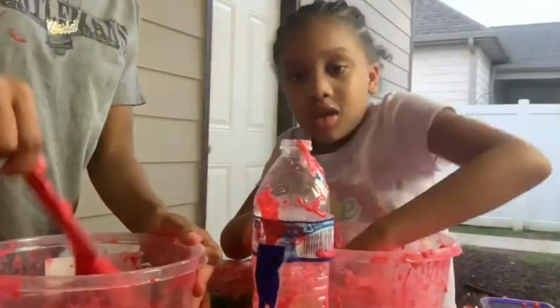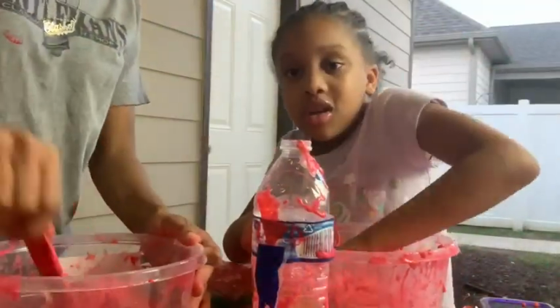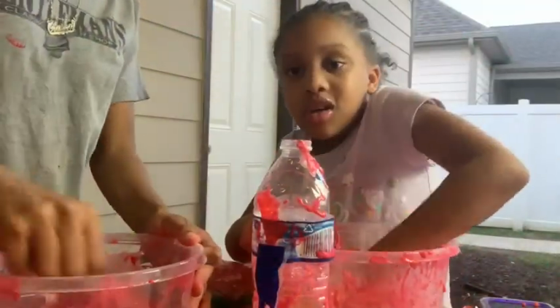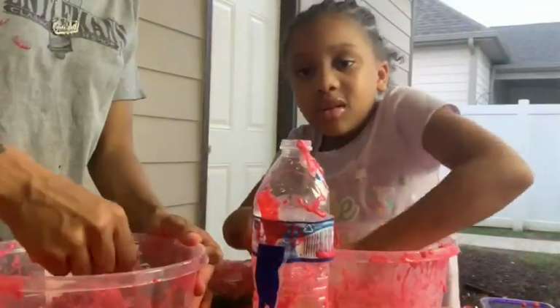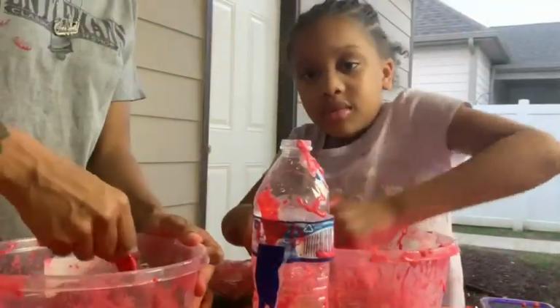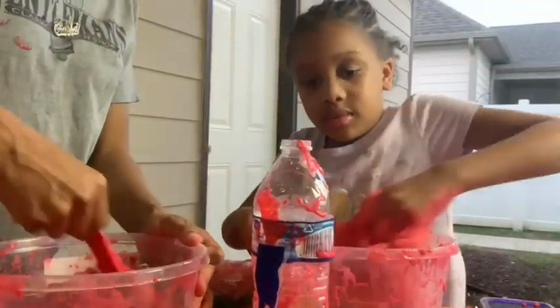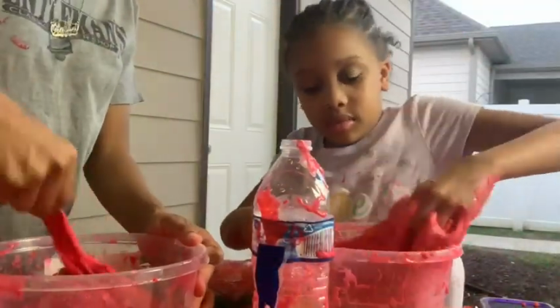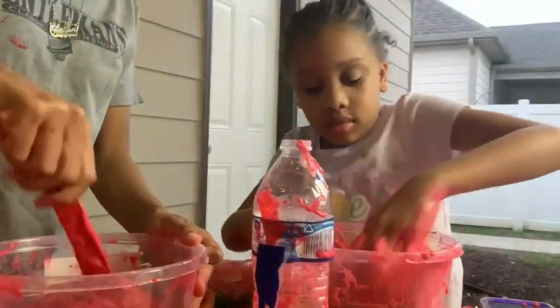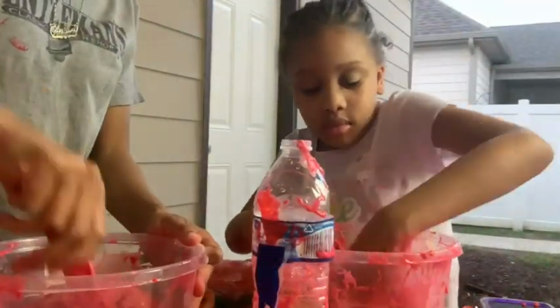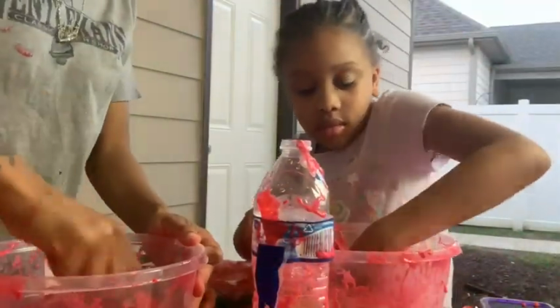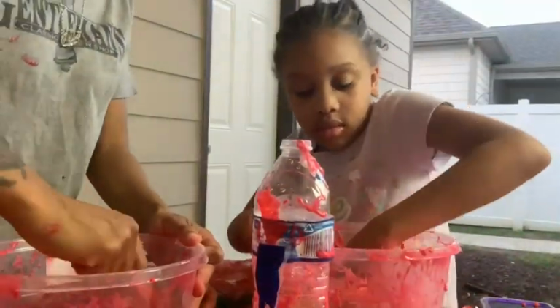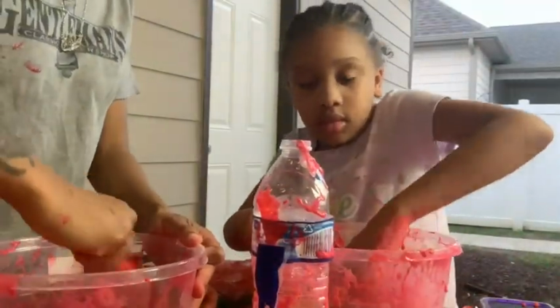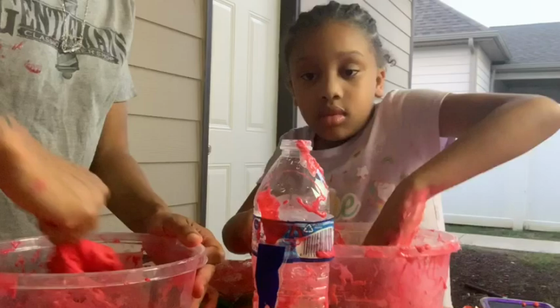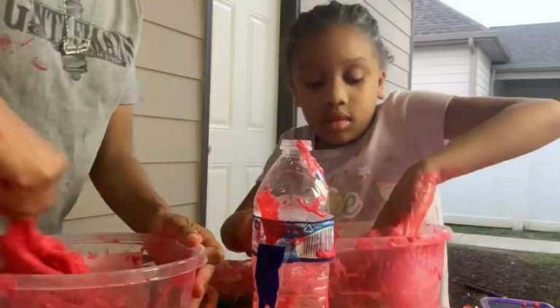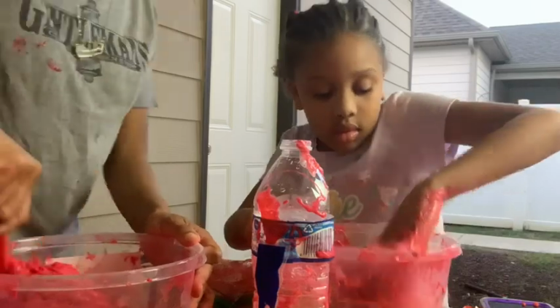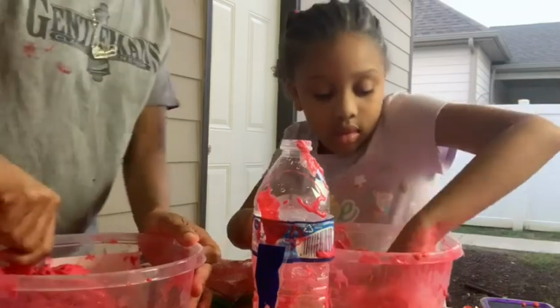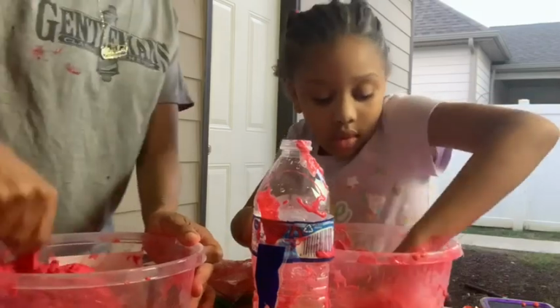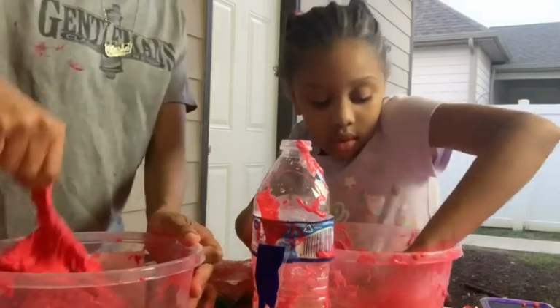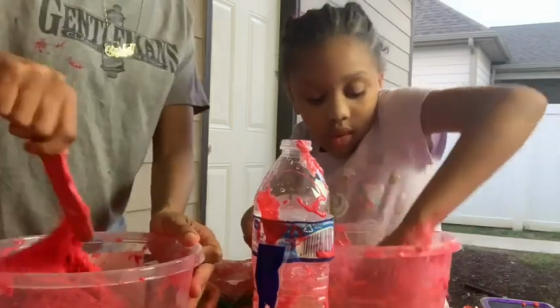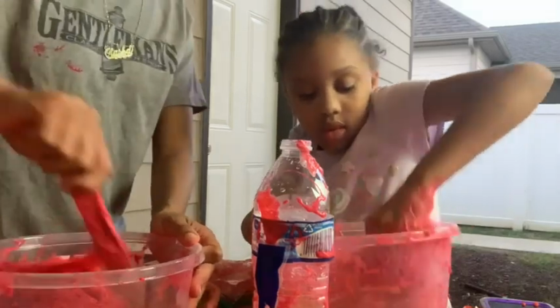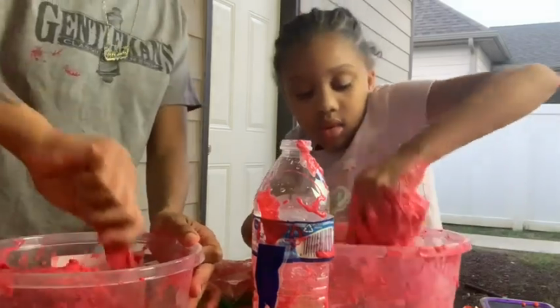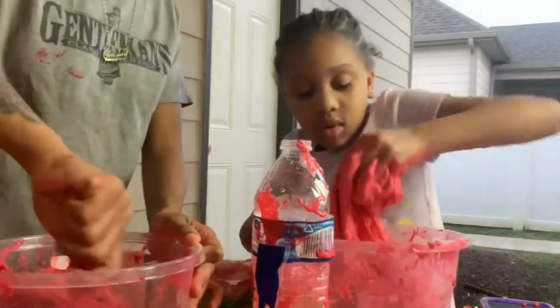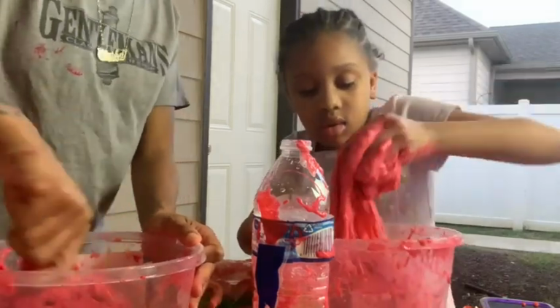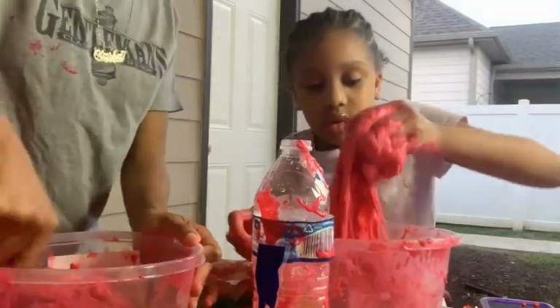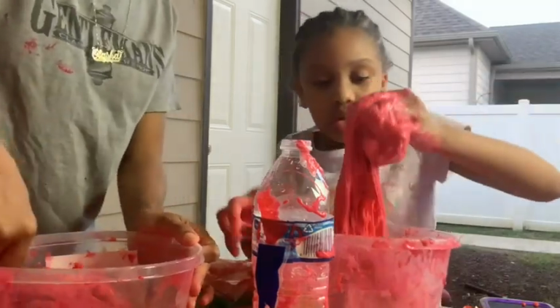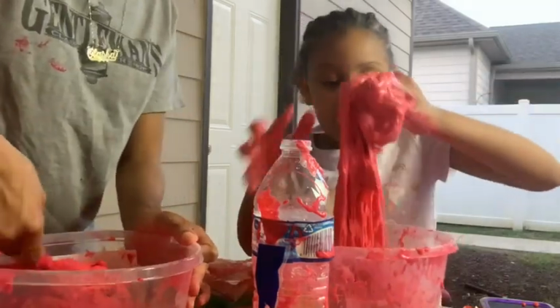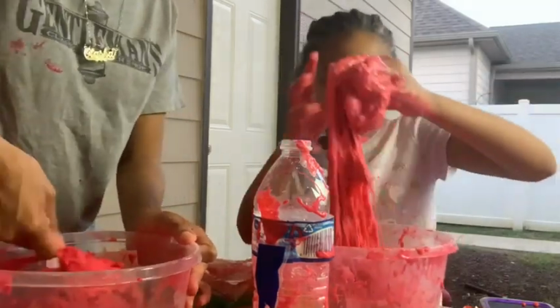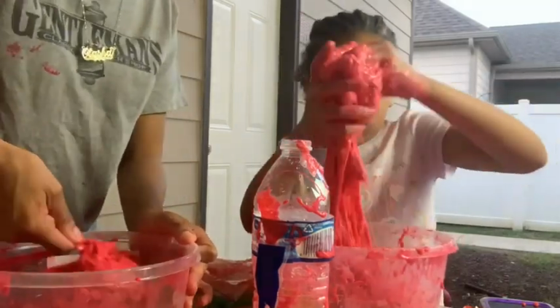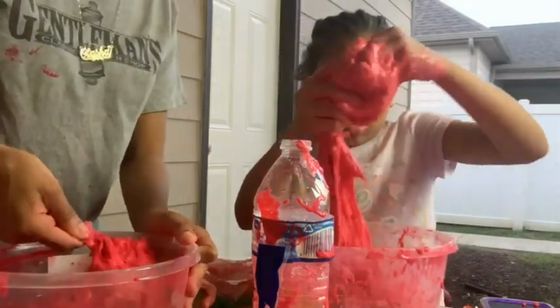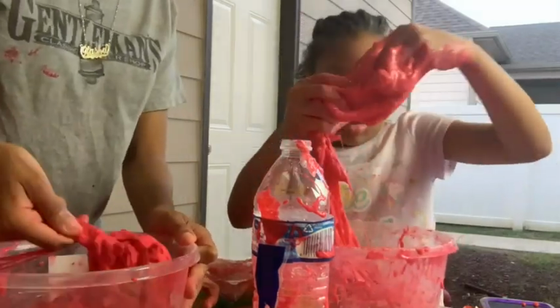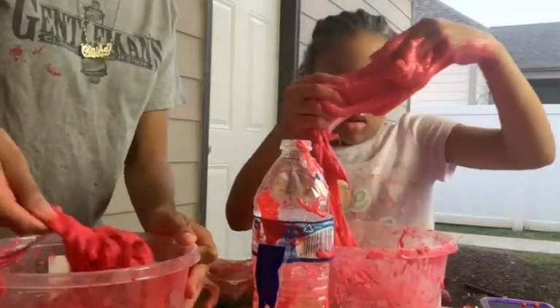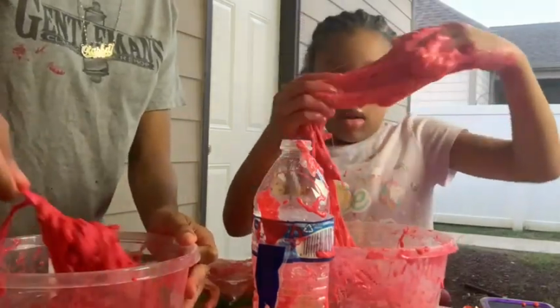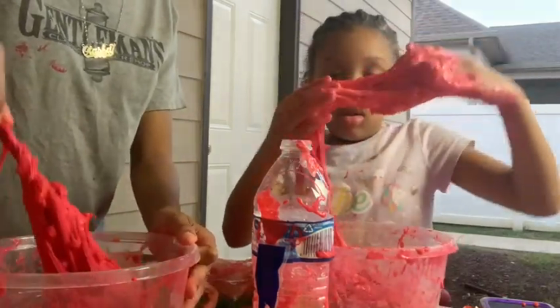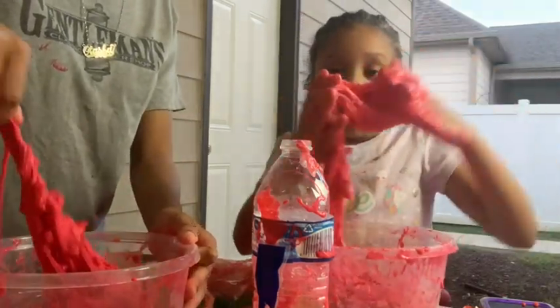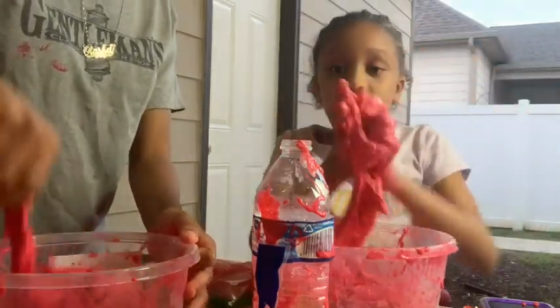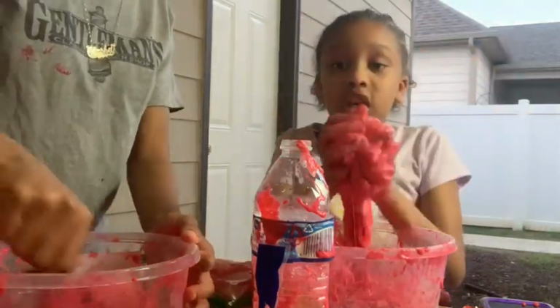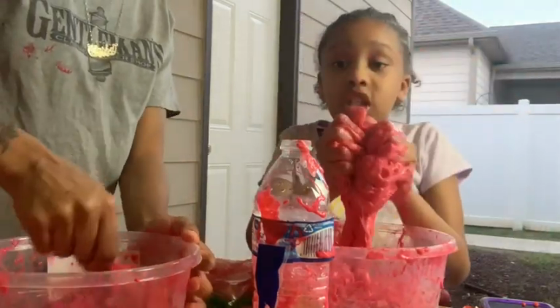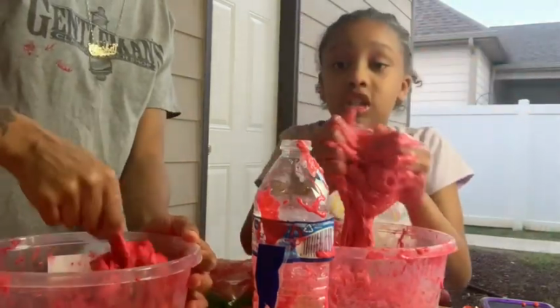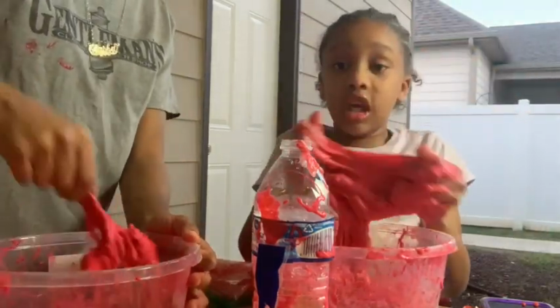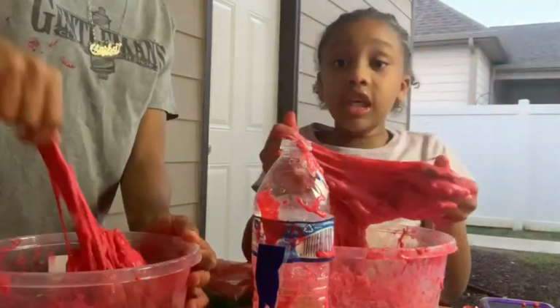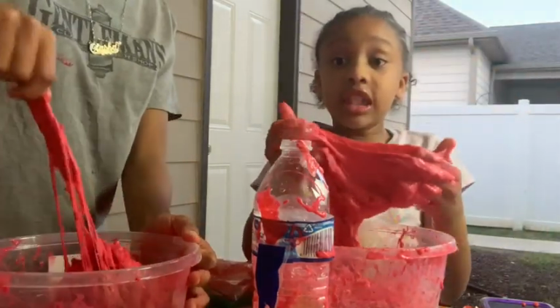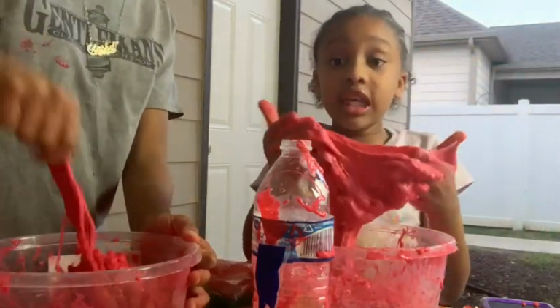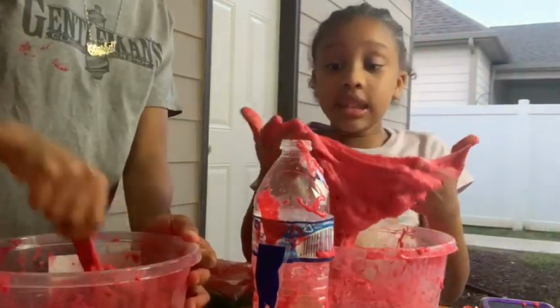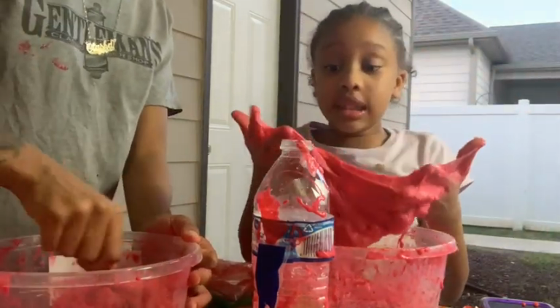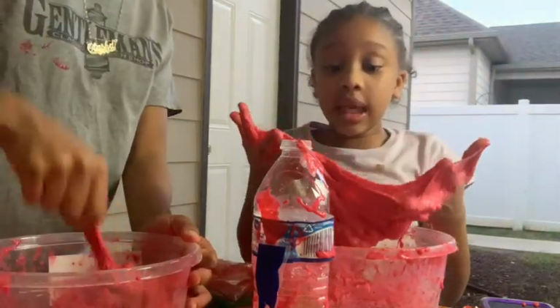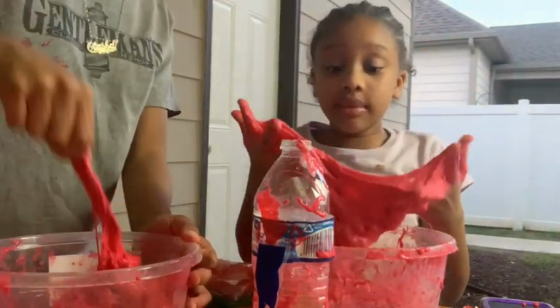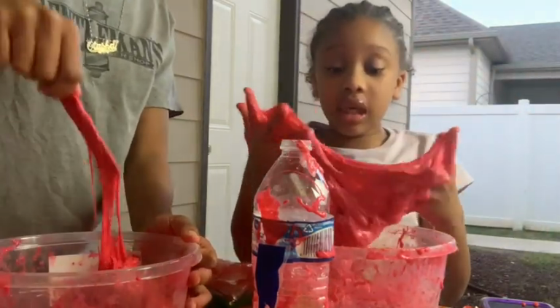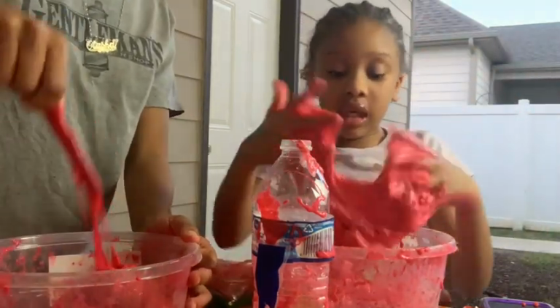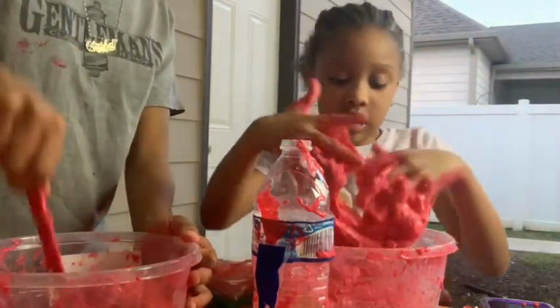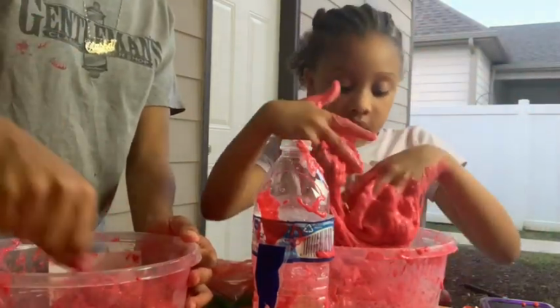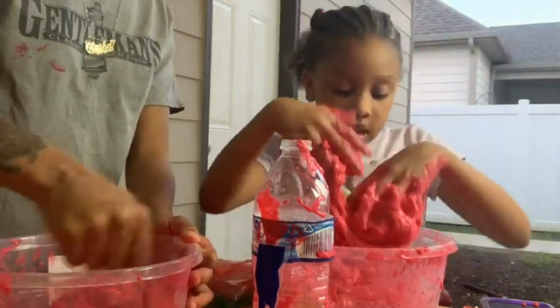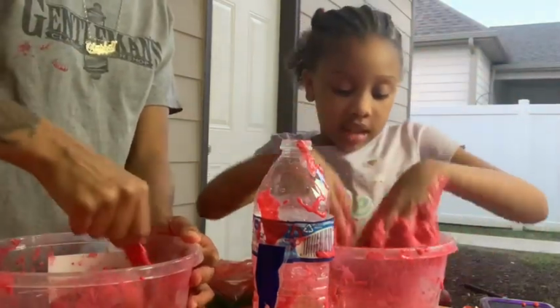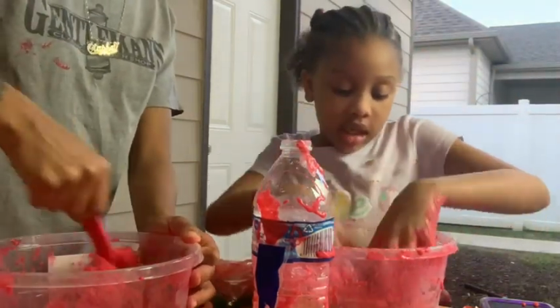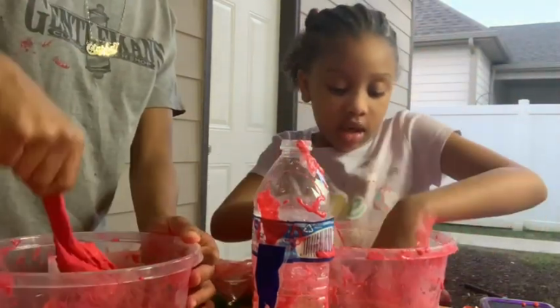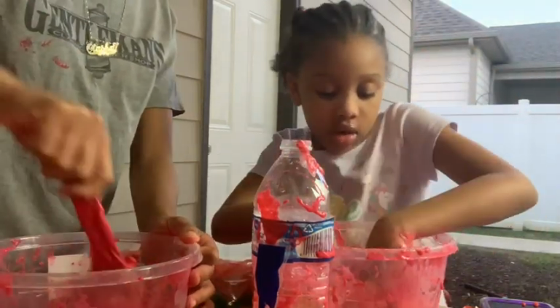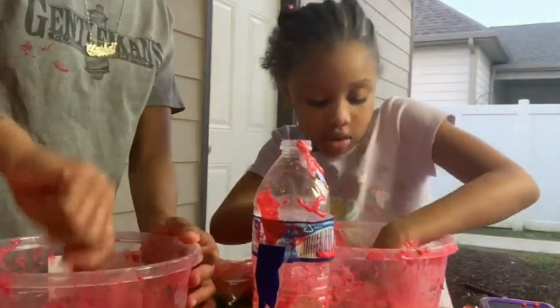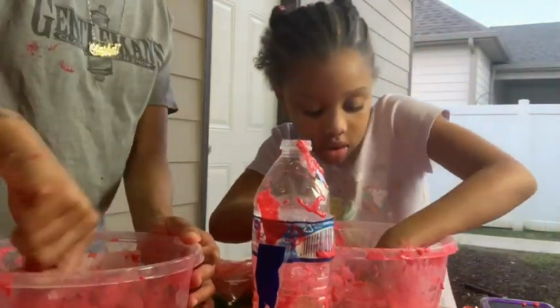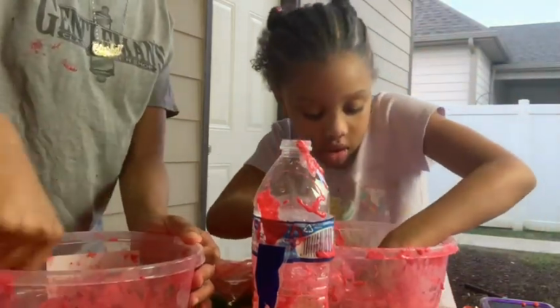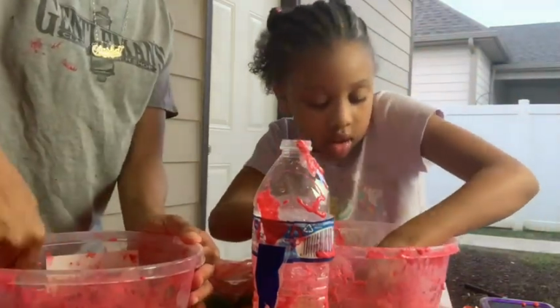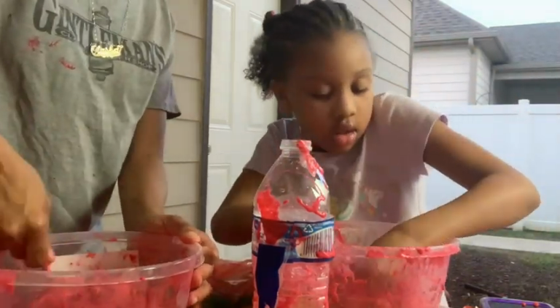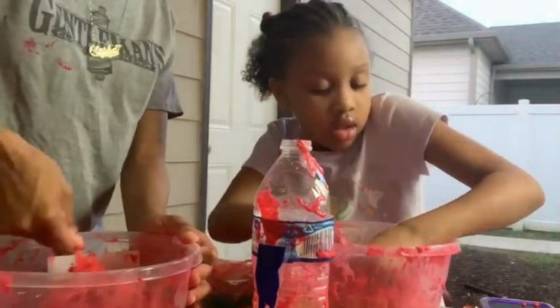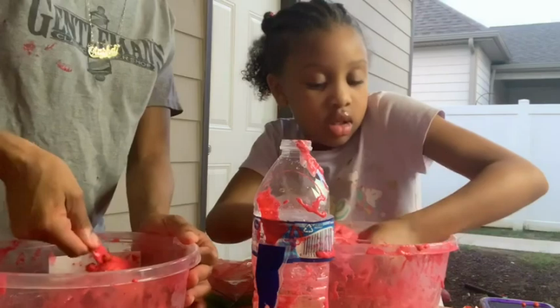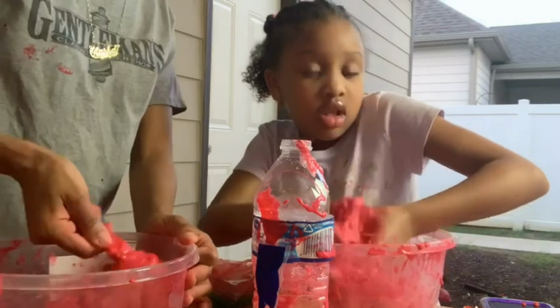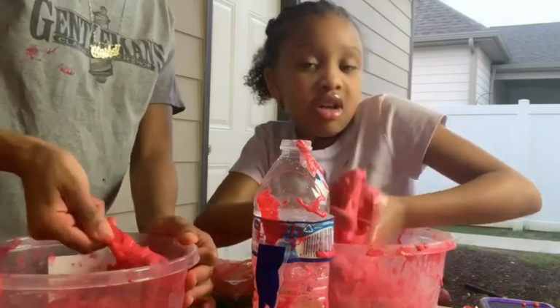Vianney says that the cheetos messed her slime up. It did the same thing as Skittles and stuff.